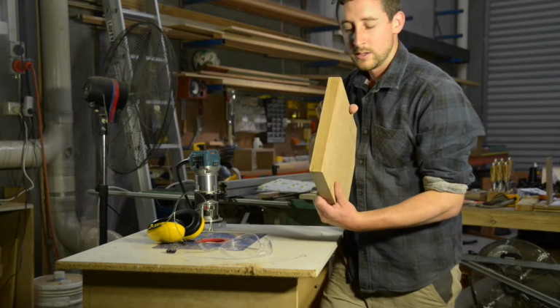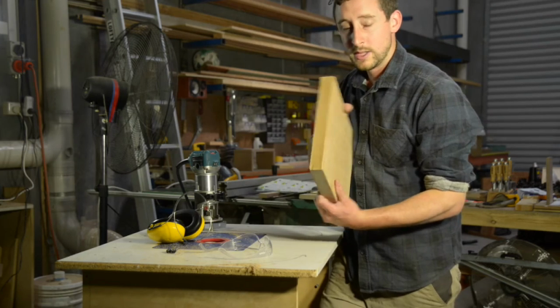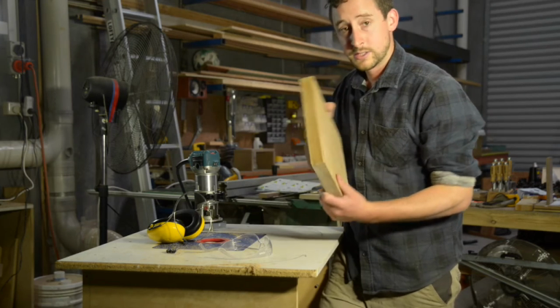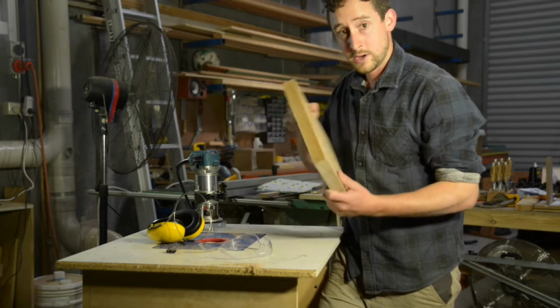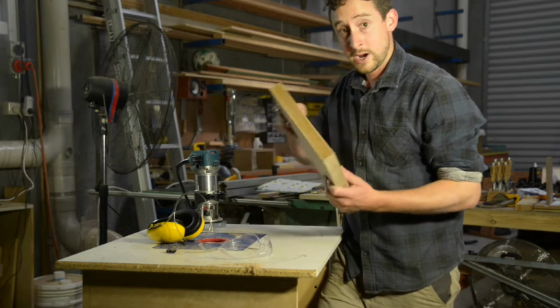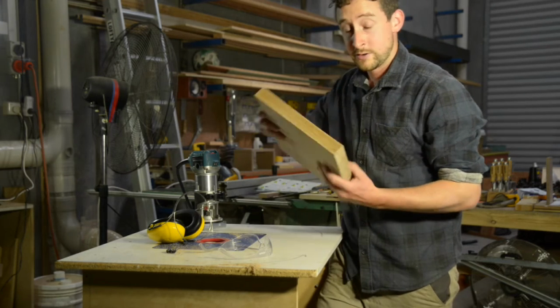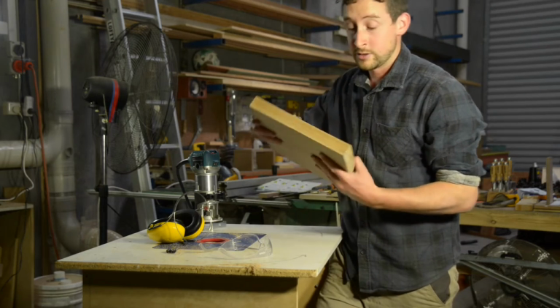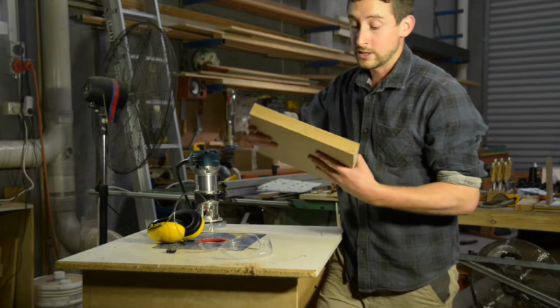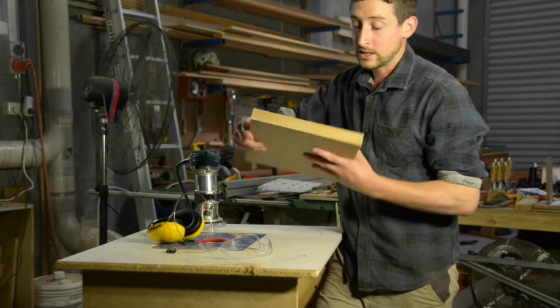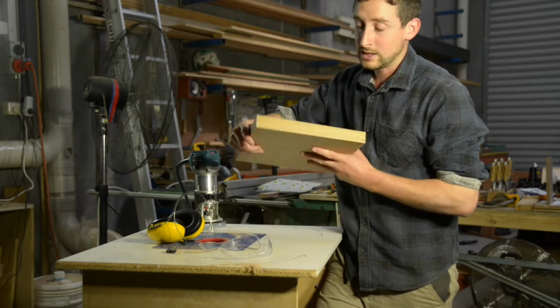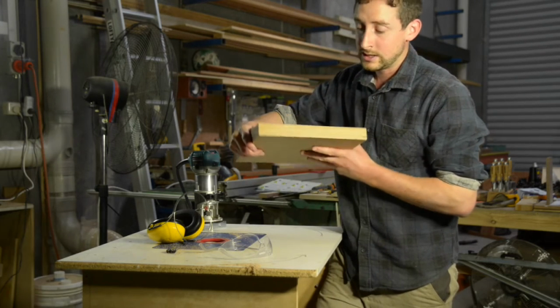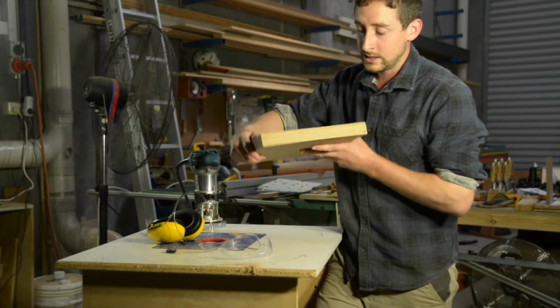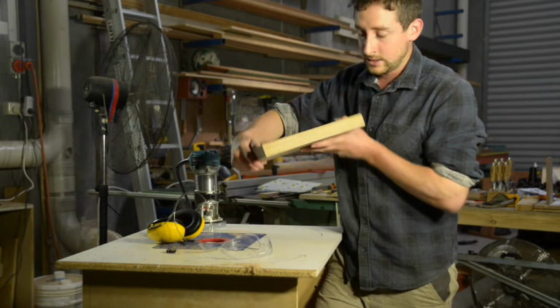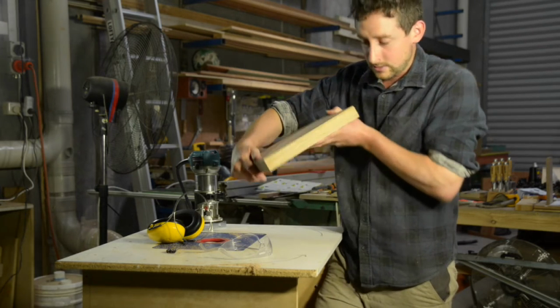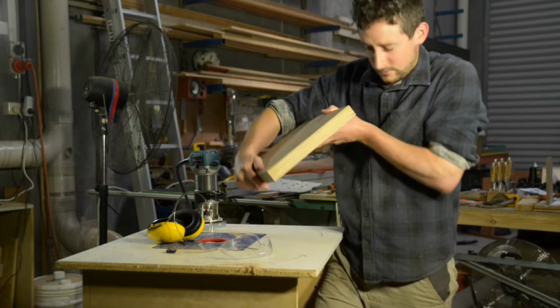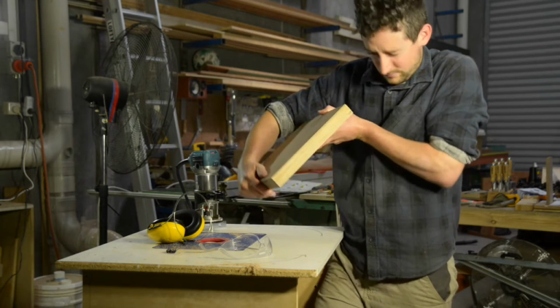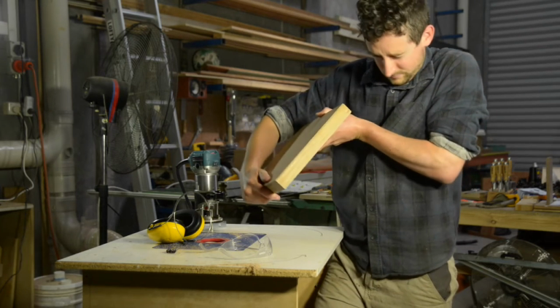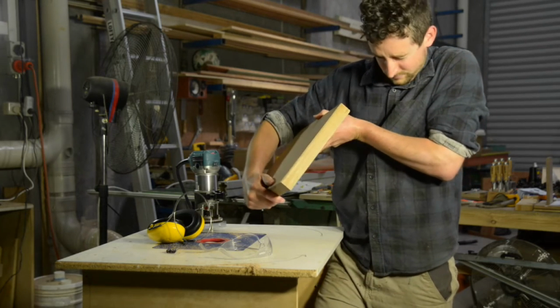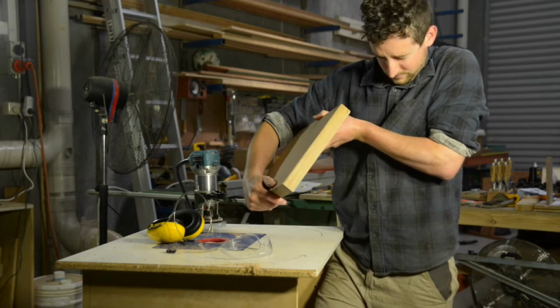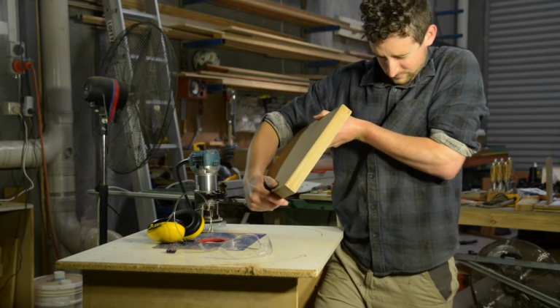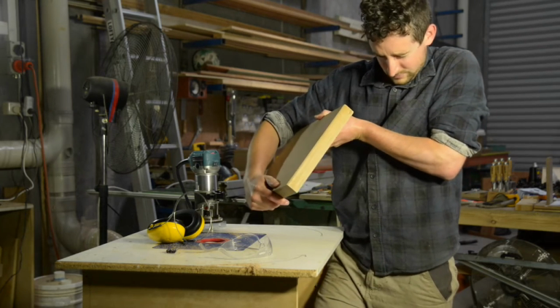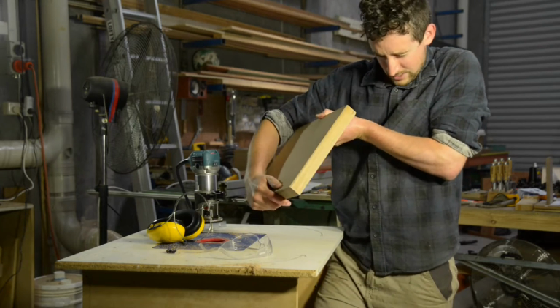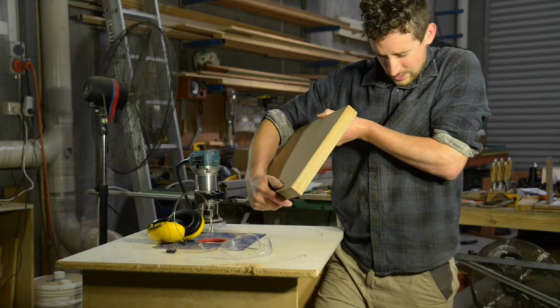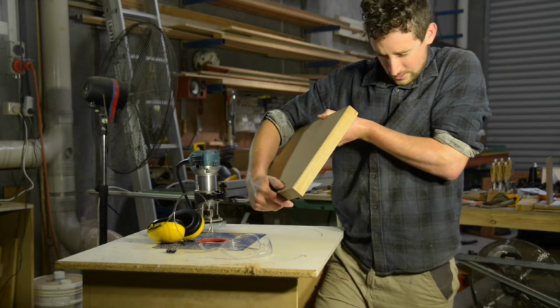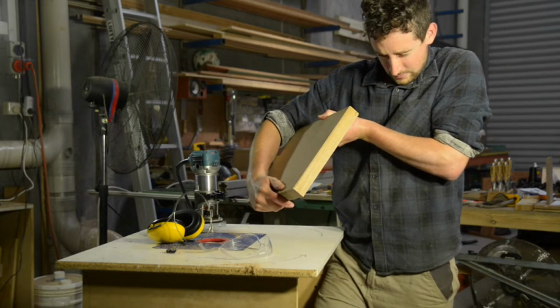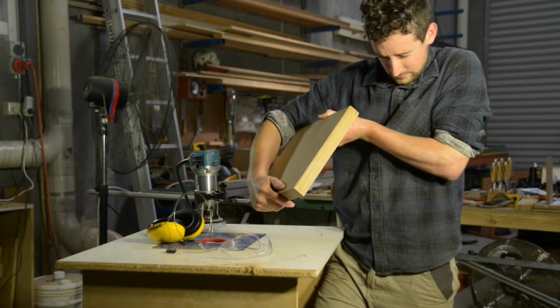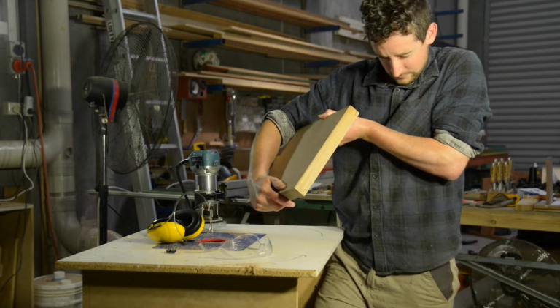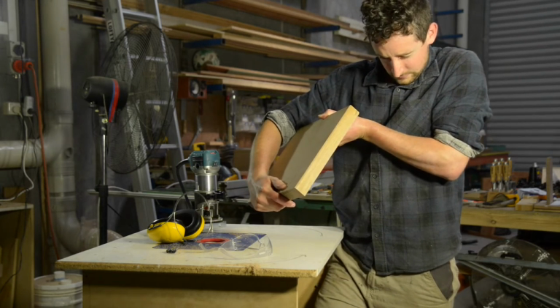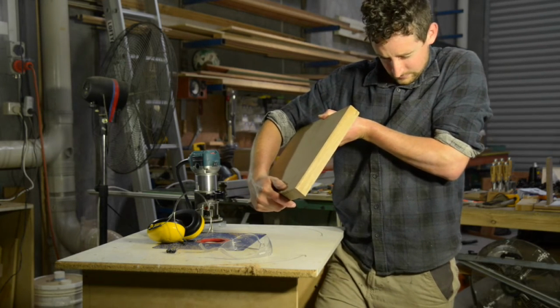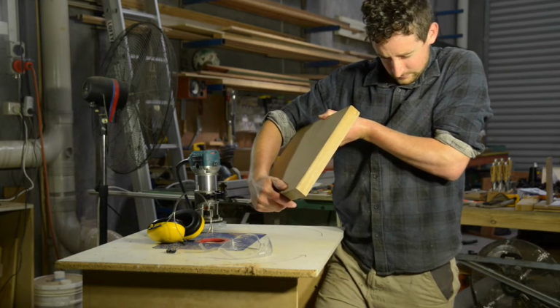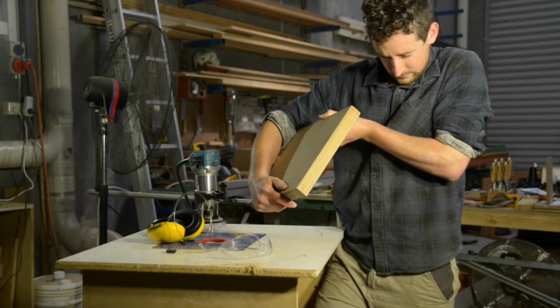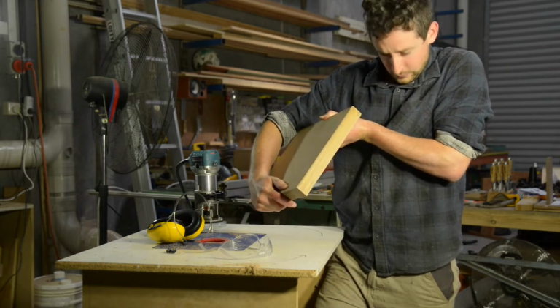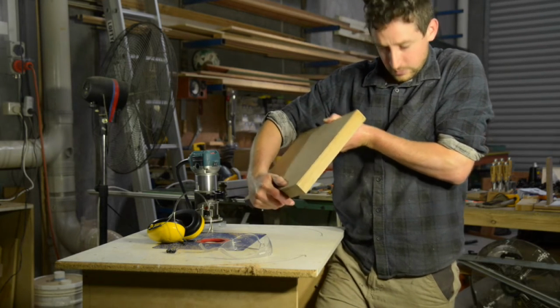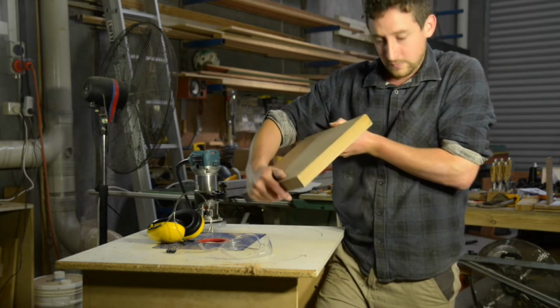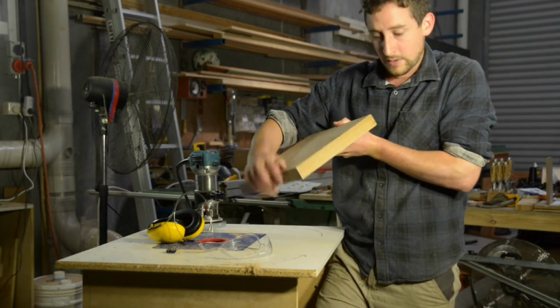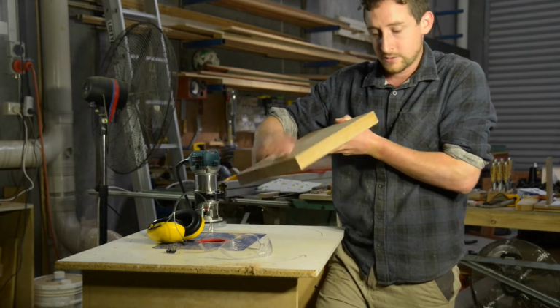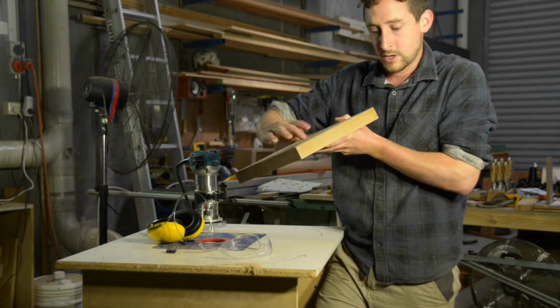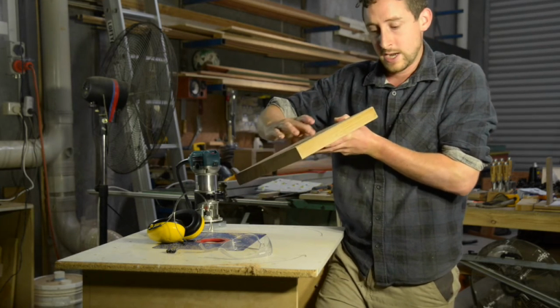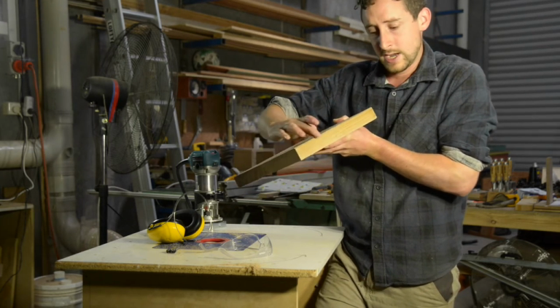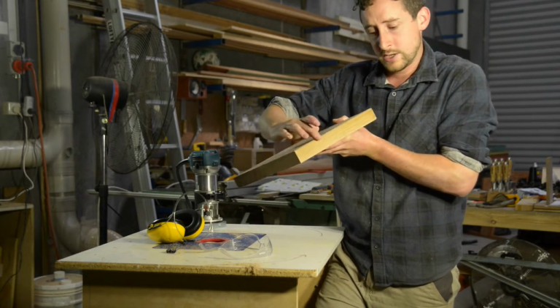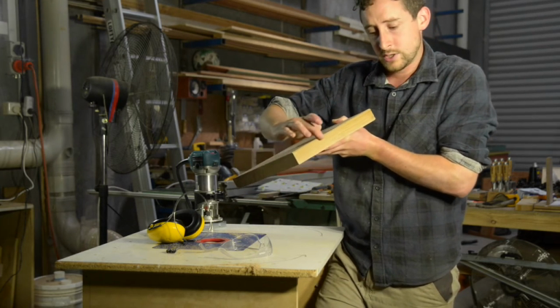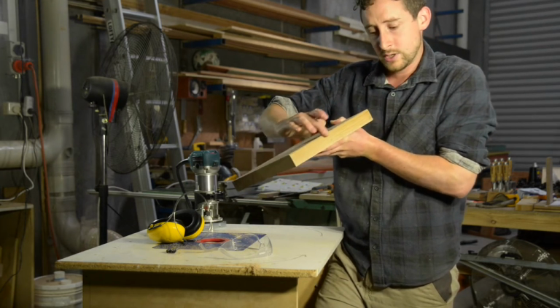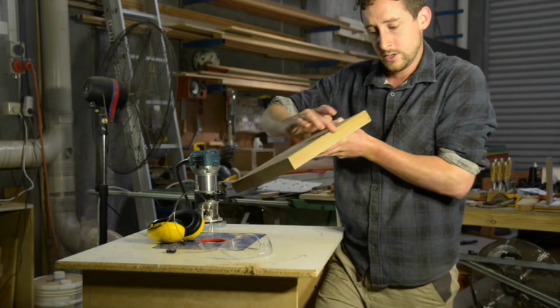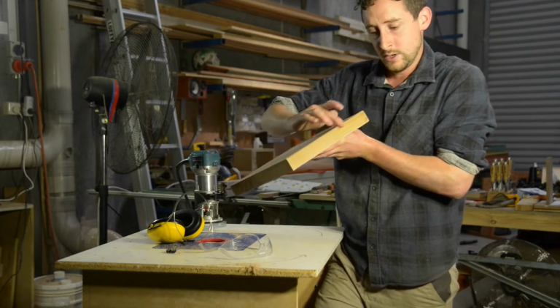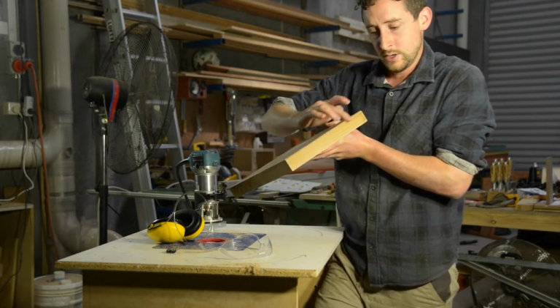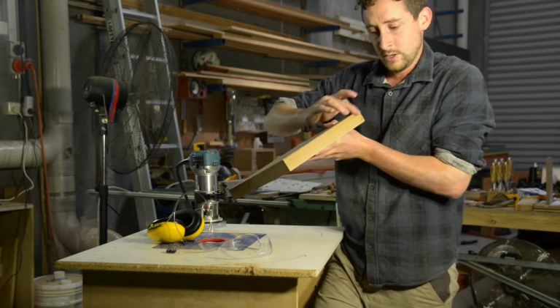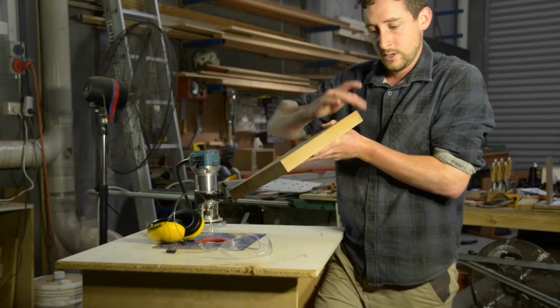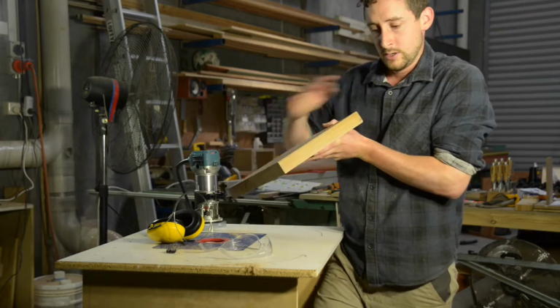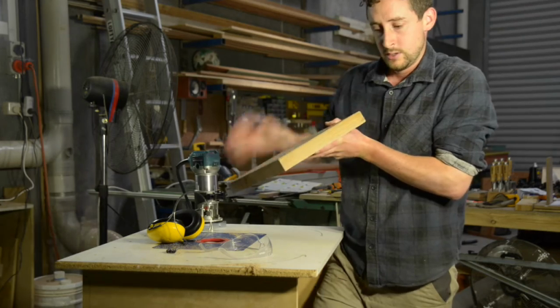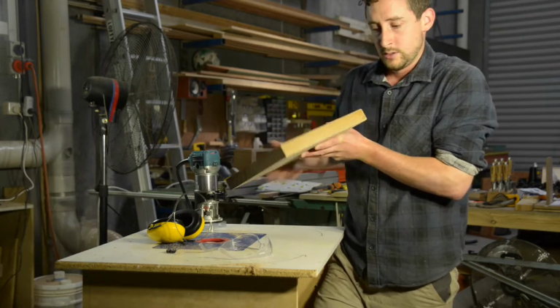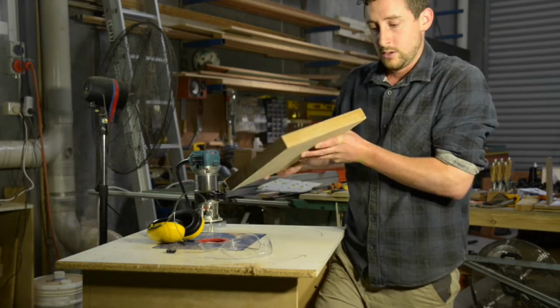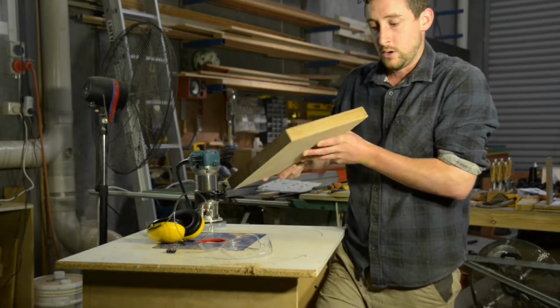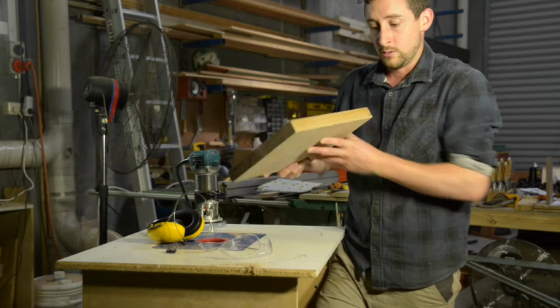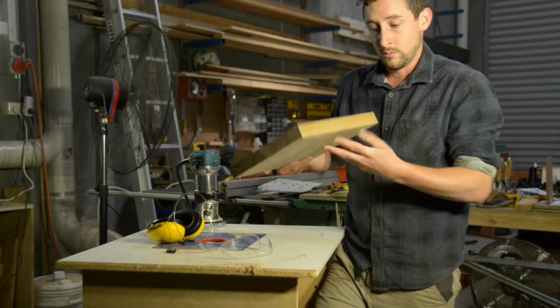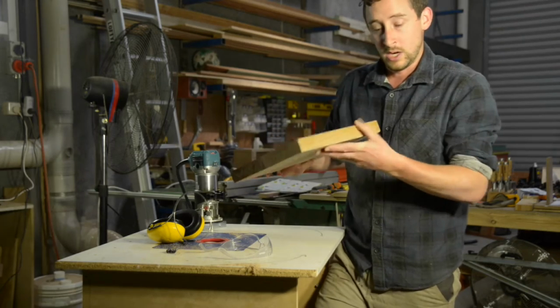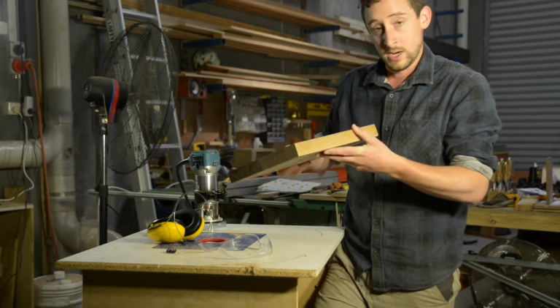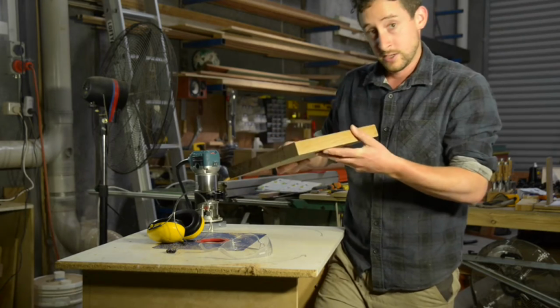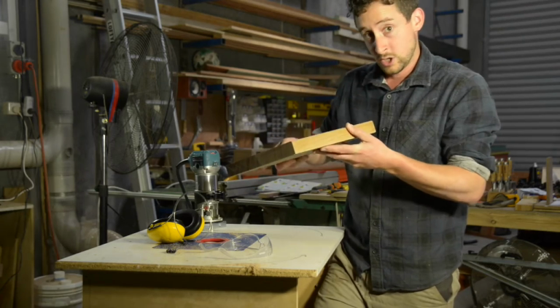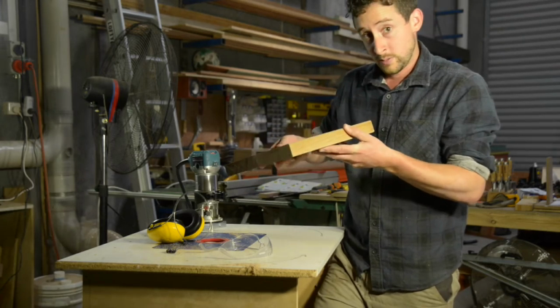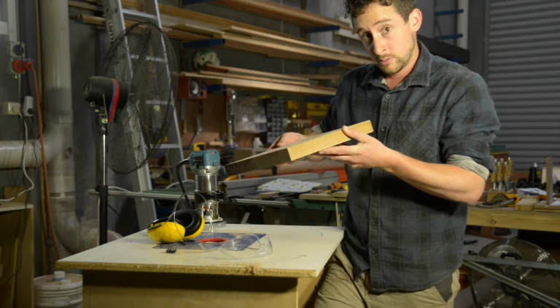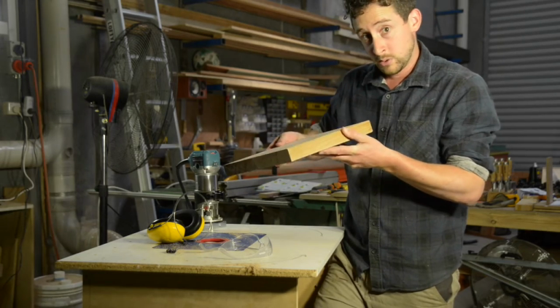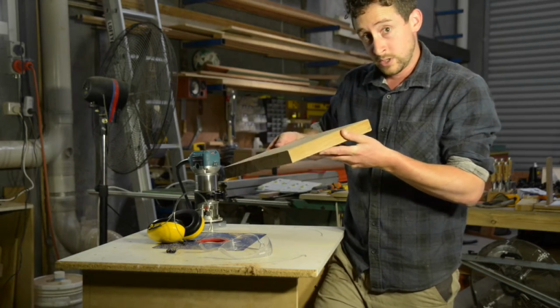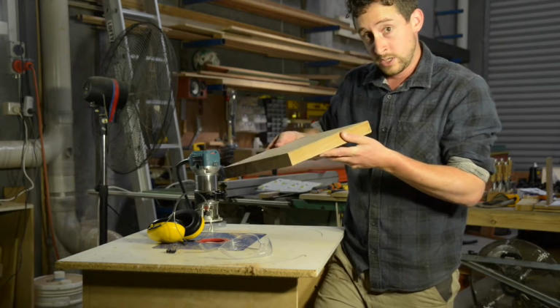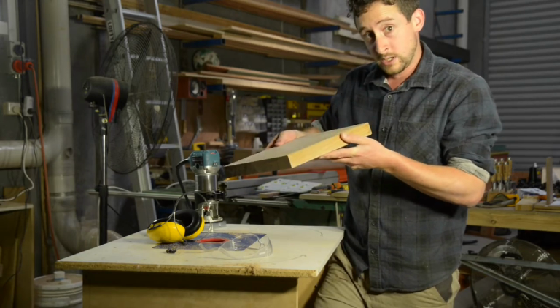That's created a really clean 45 degree edge on my chopping board here.